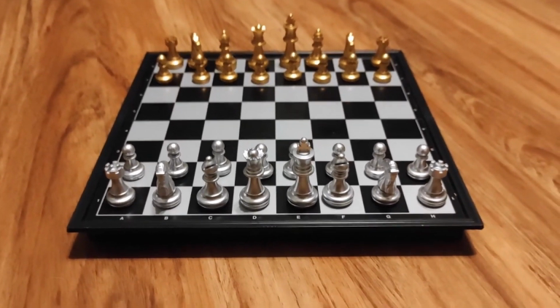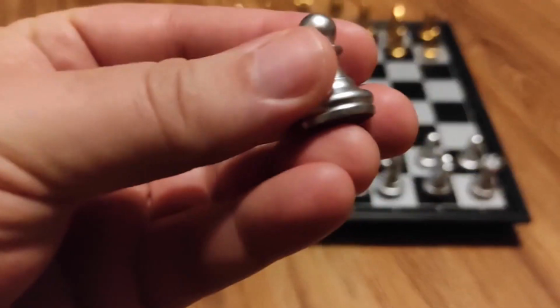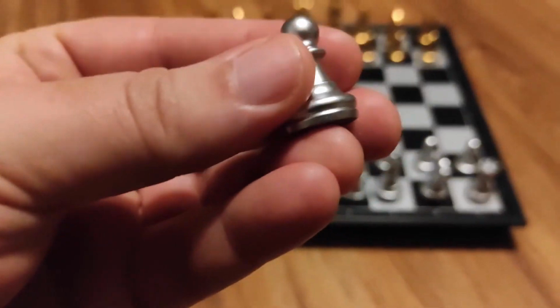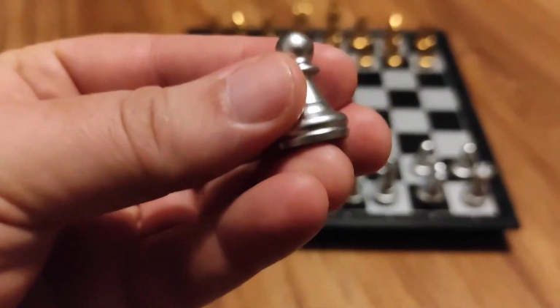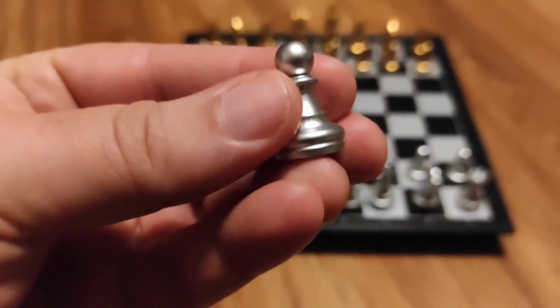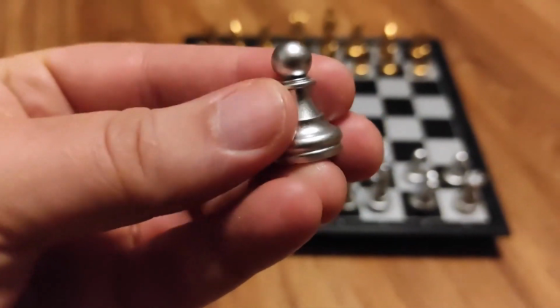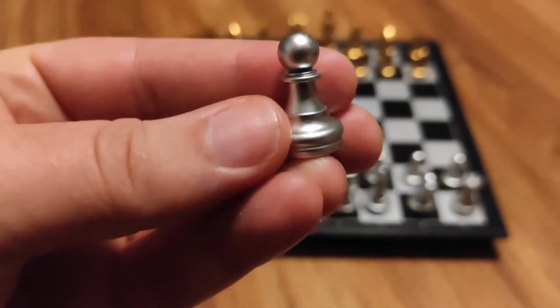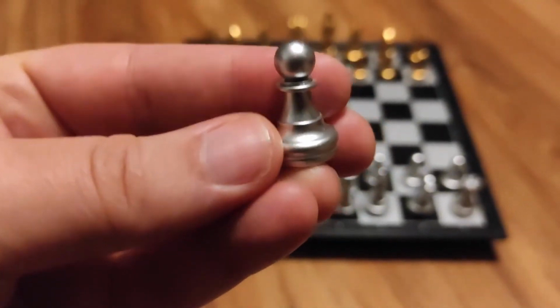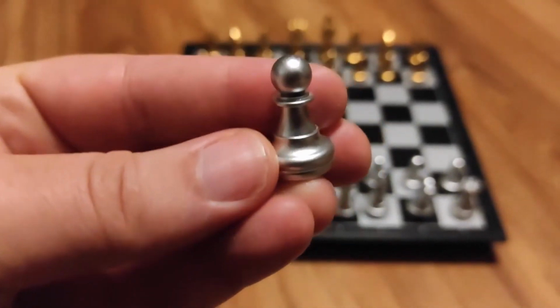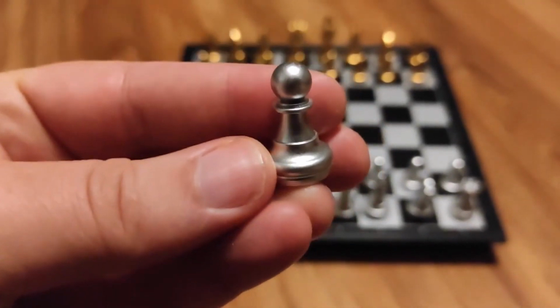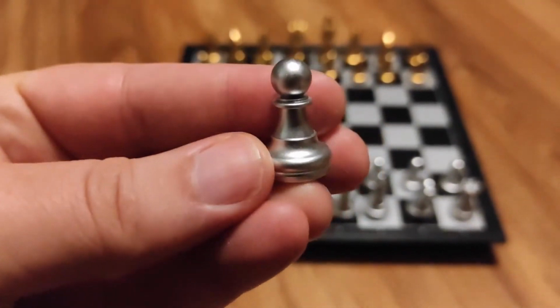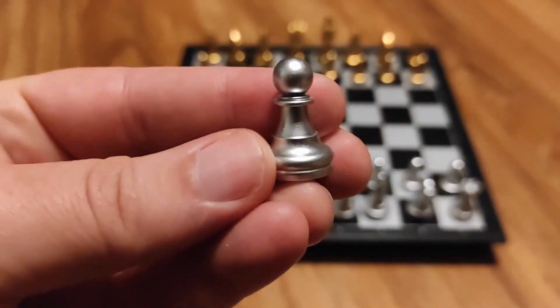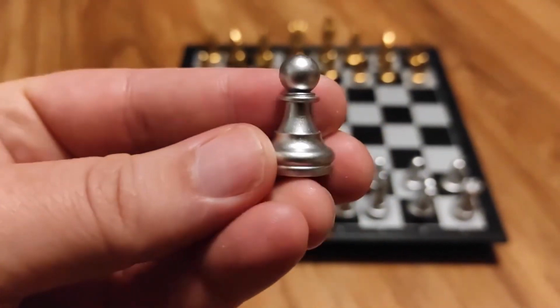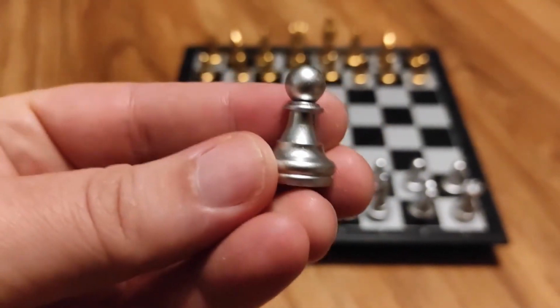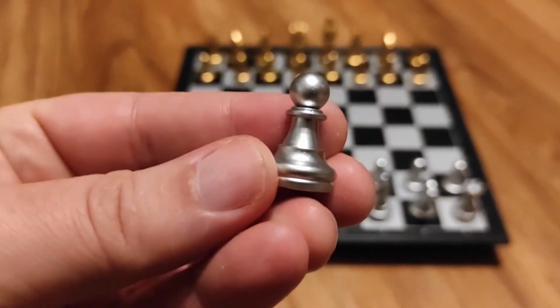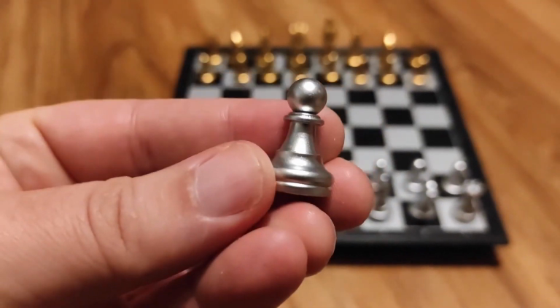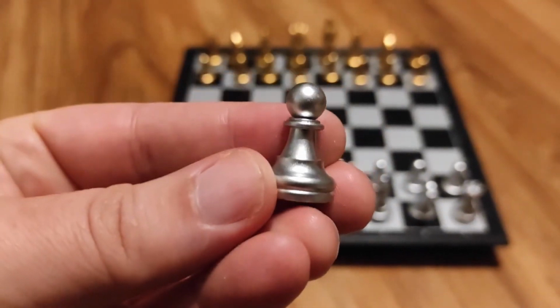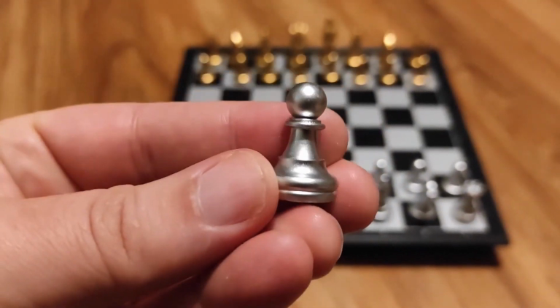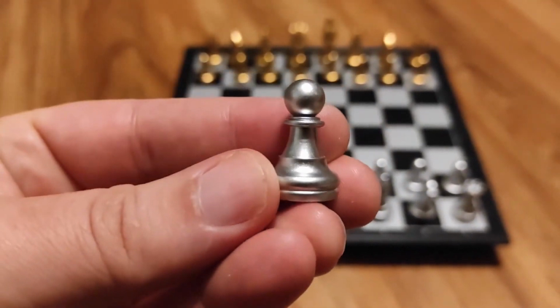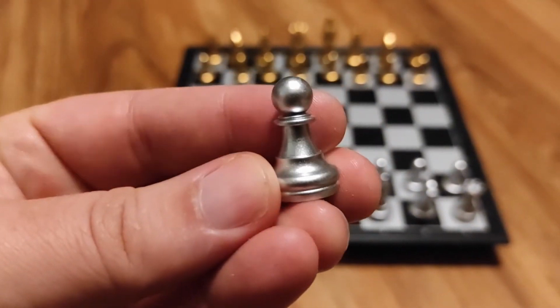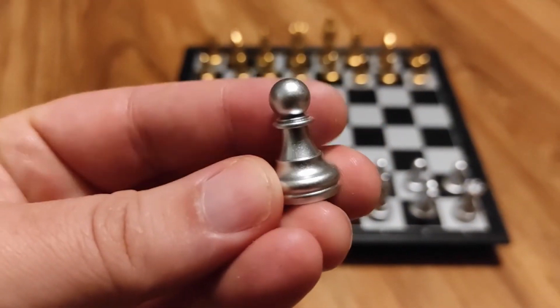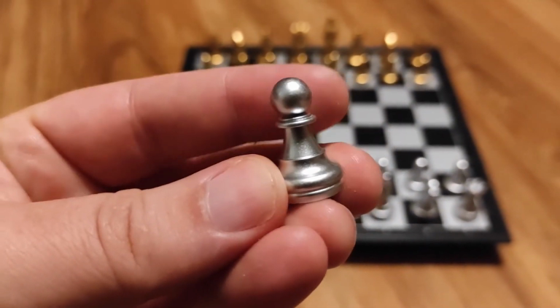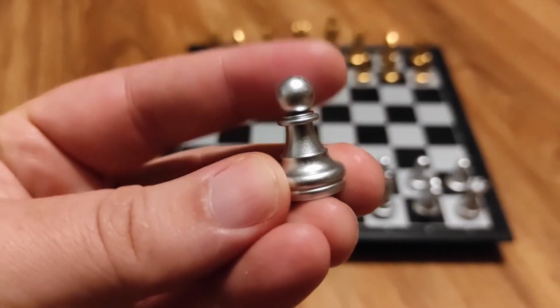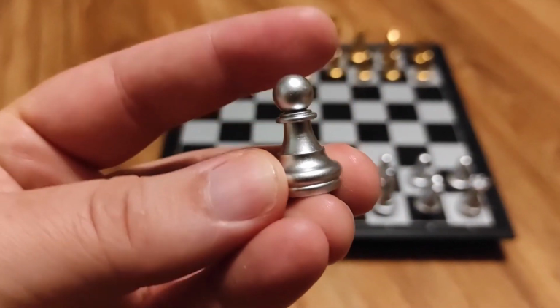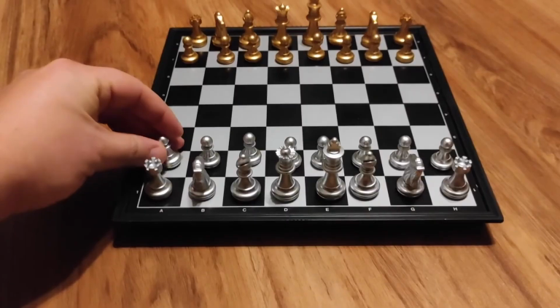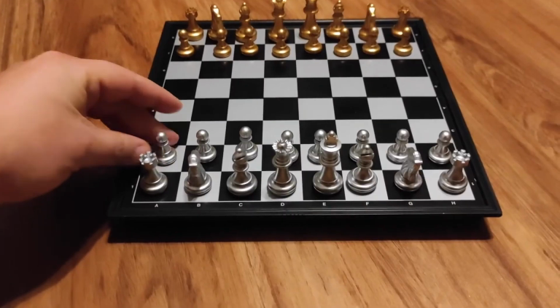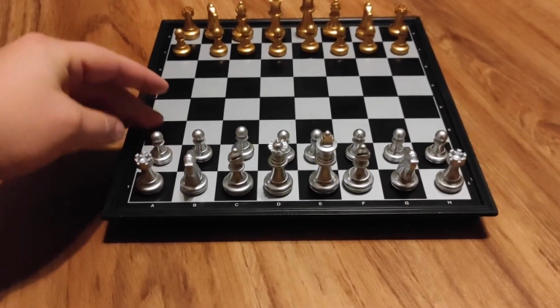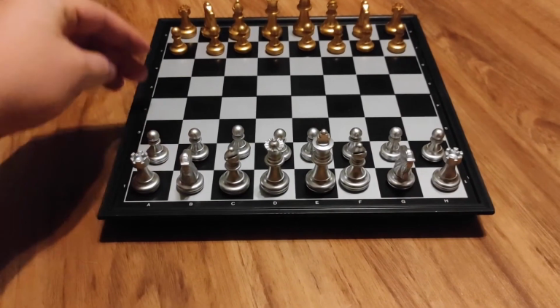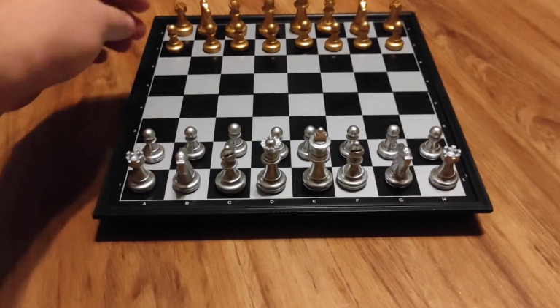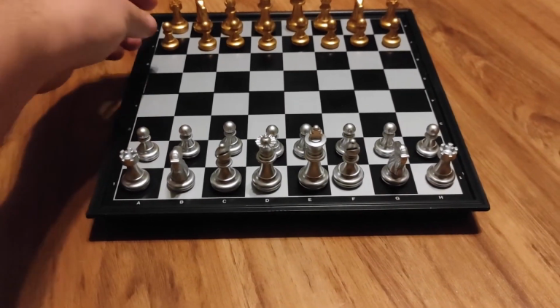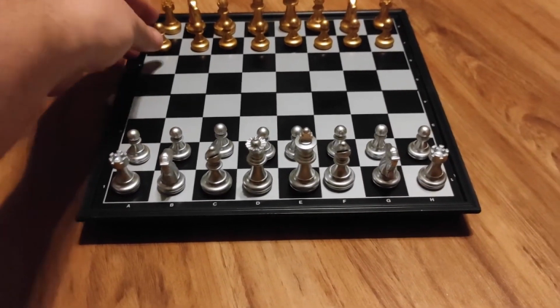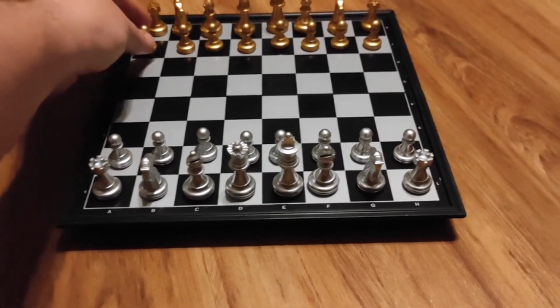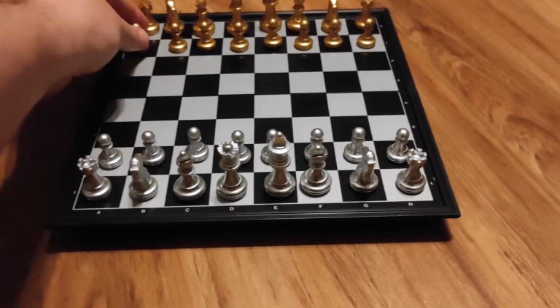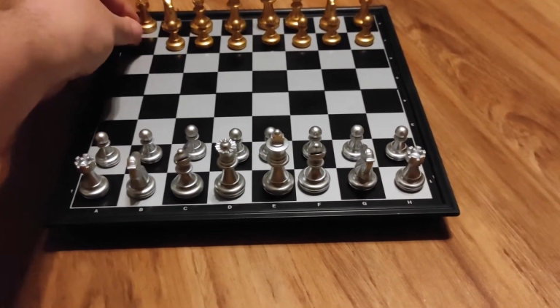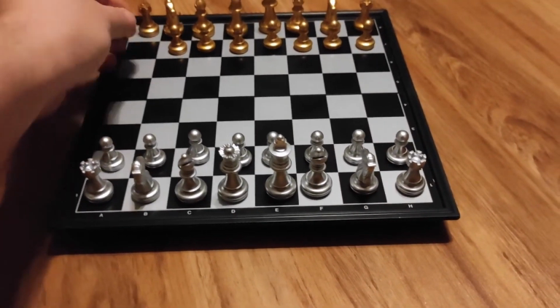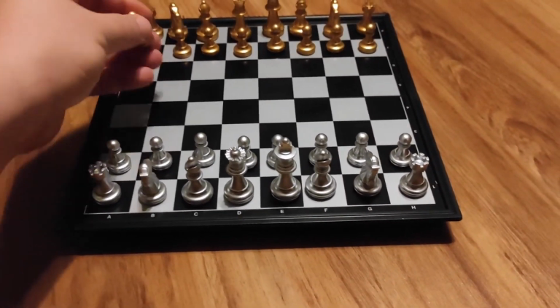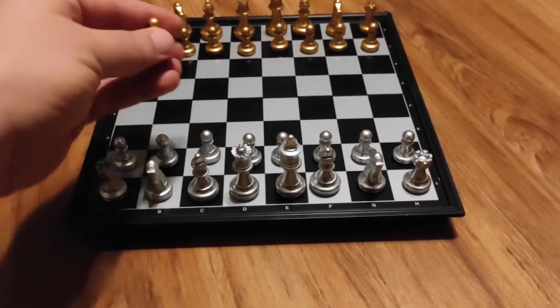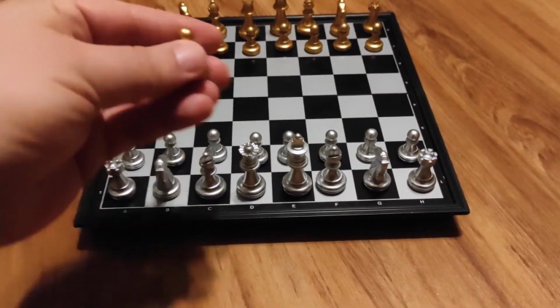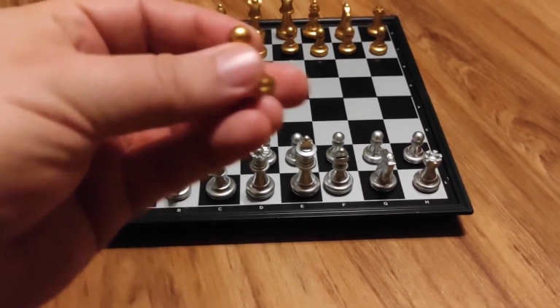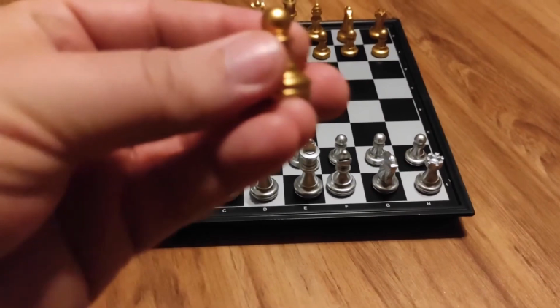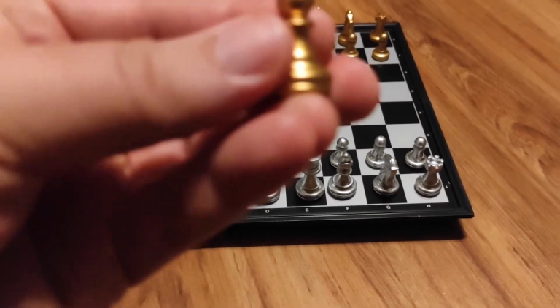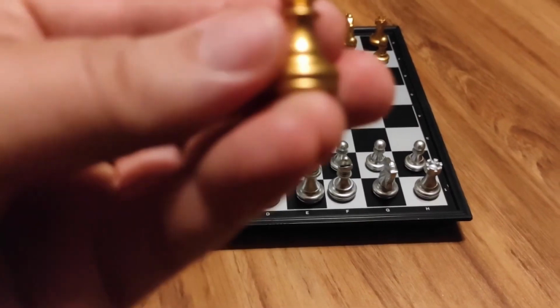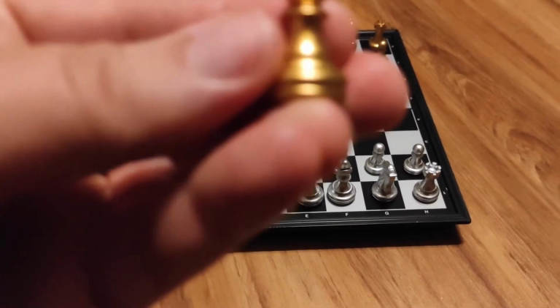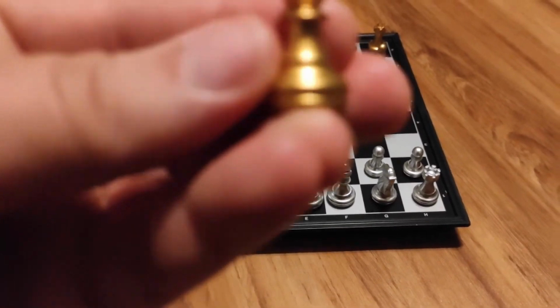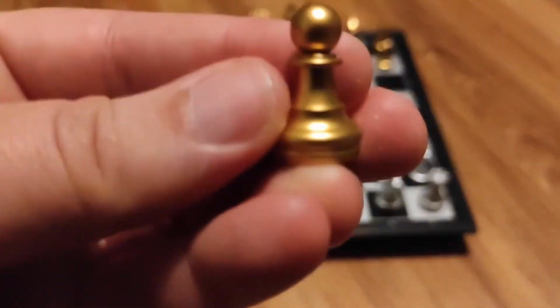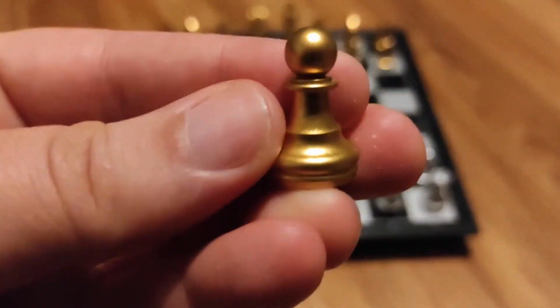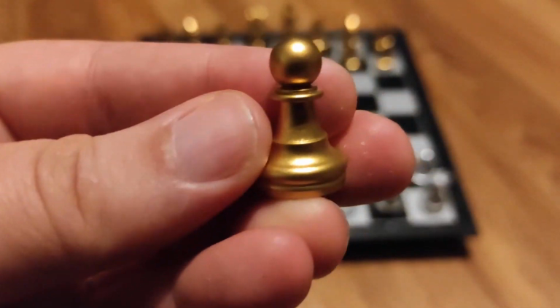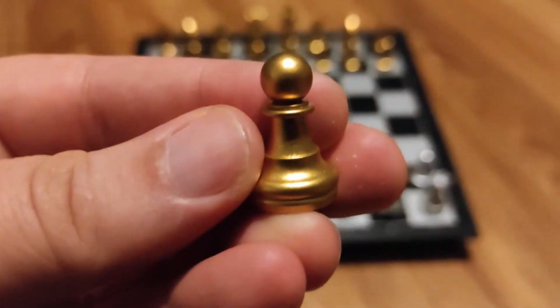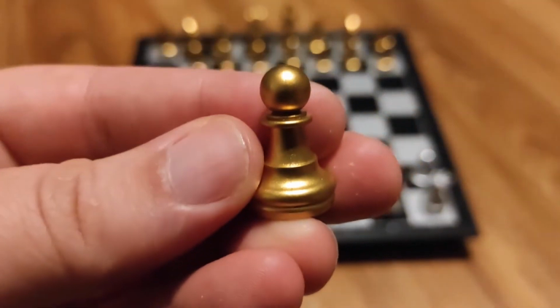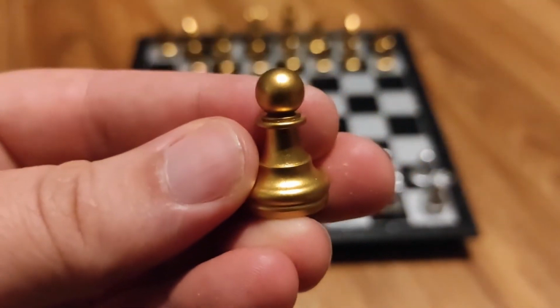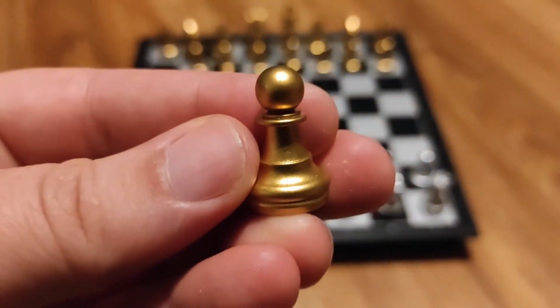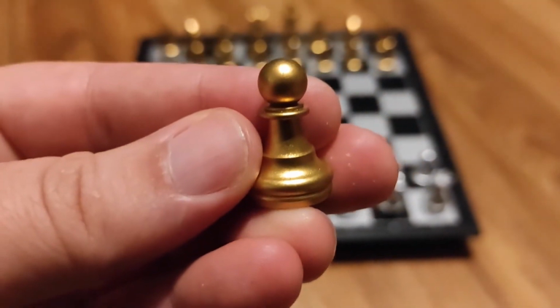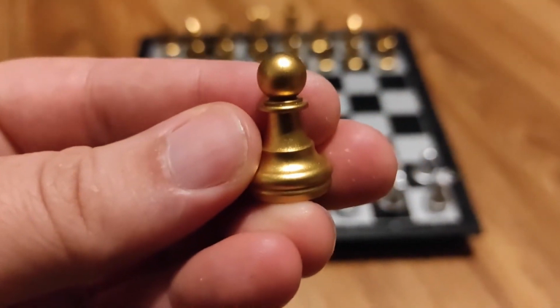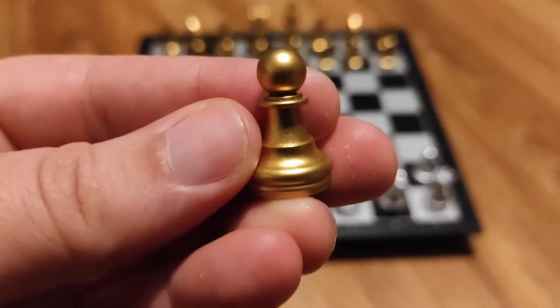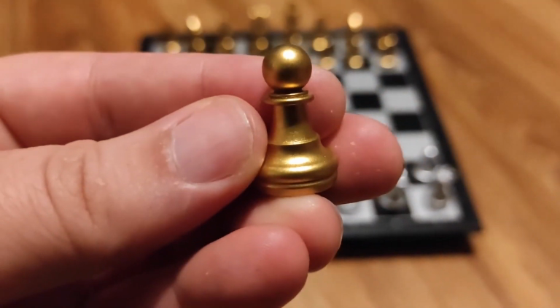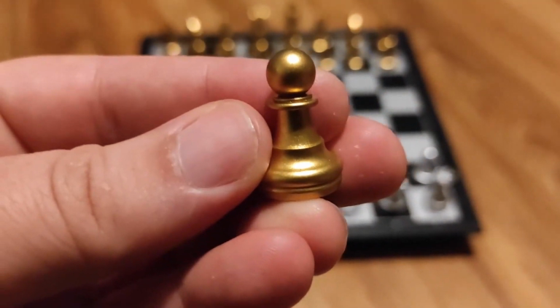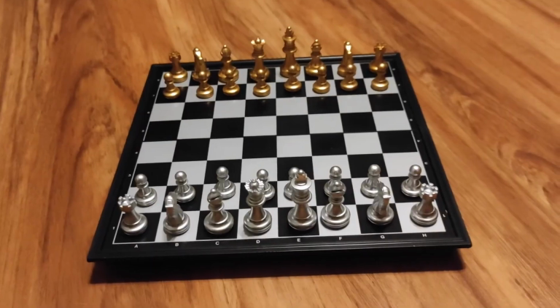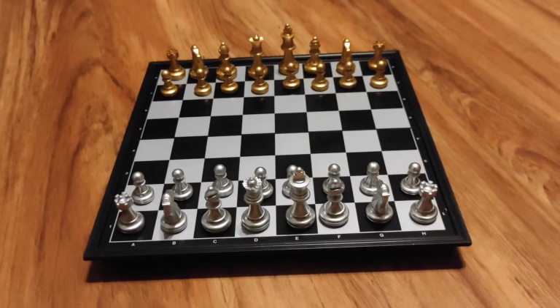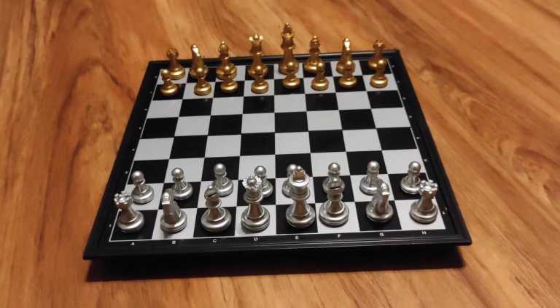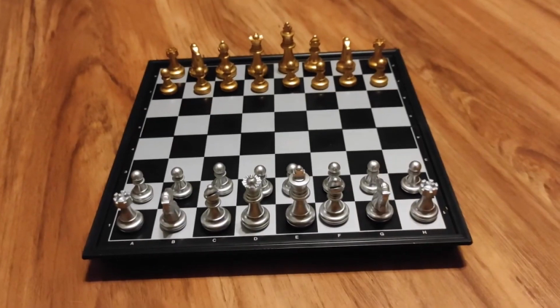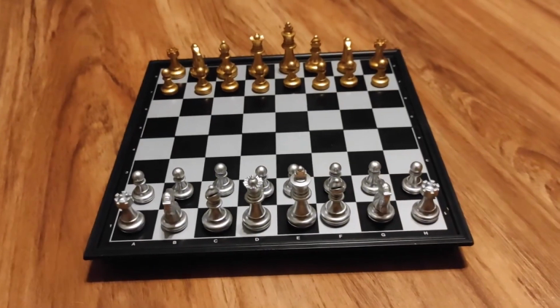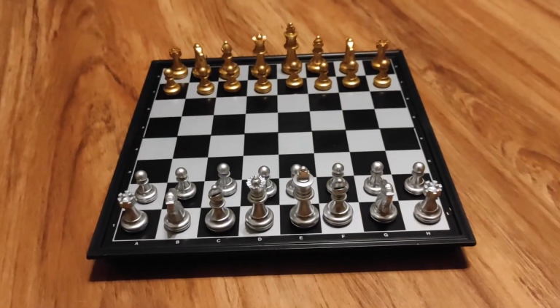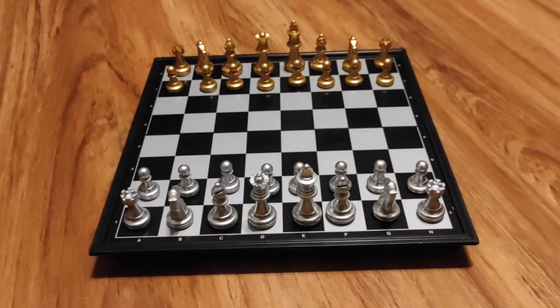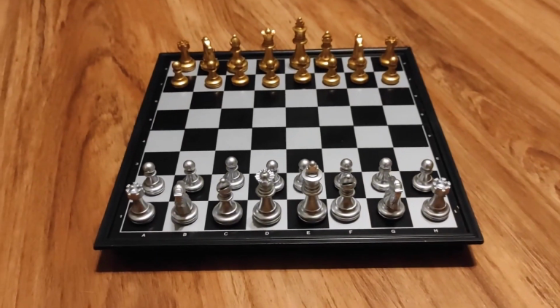For the white pieces we have the silver color and for the black pieces we have this gold color. It's very playable.